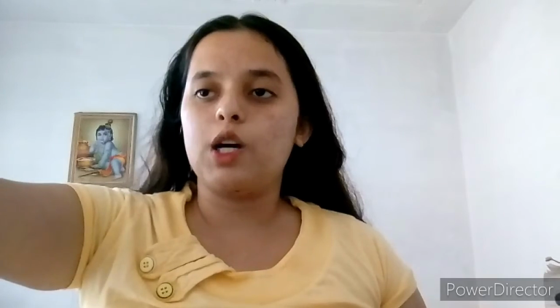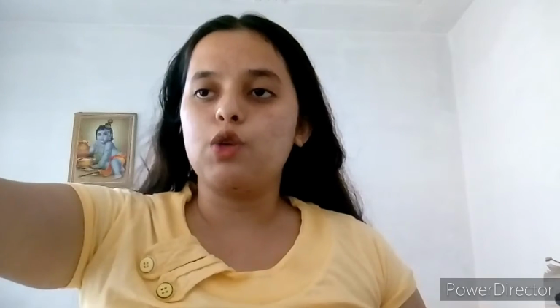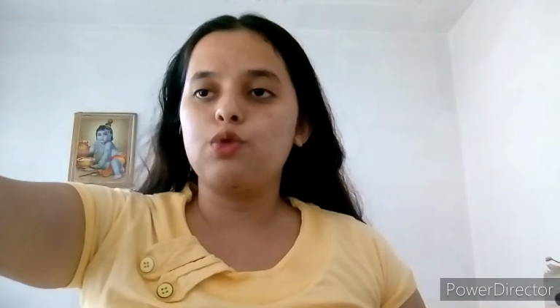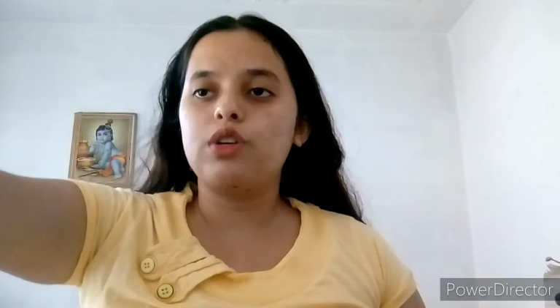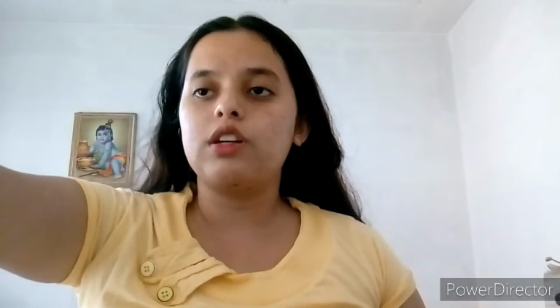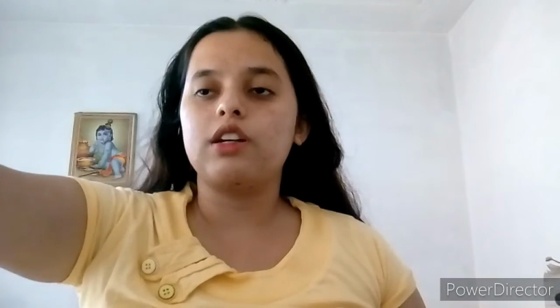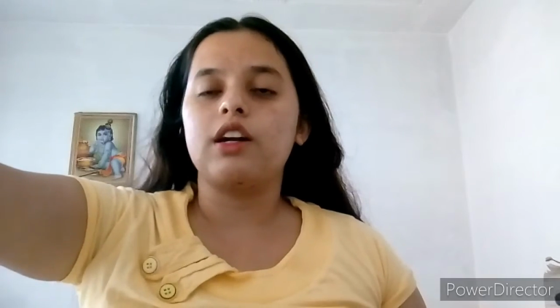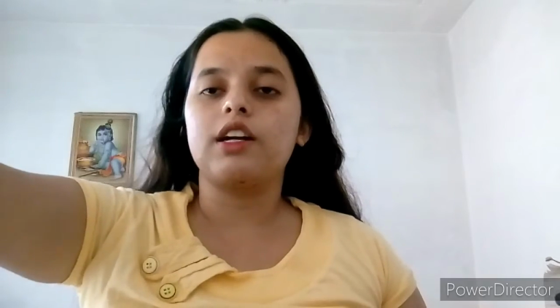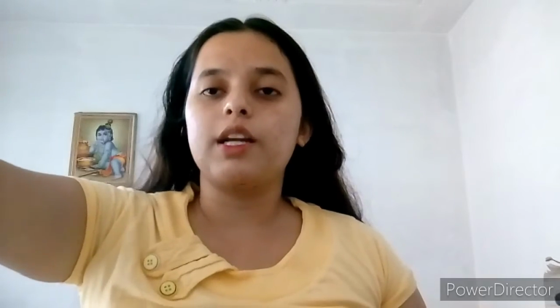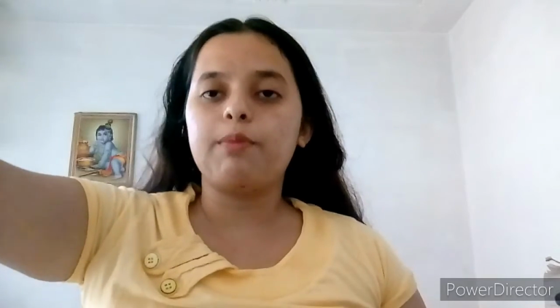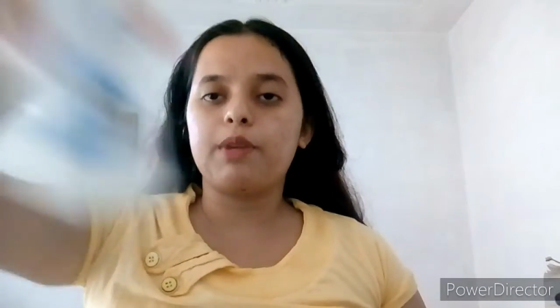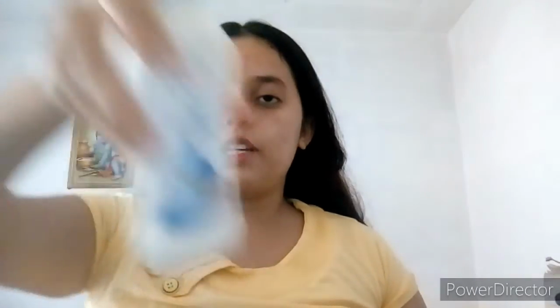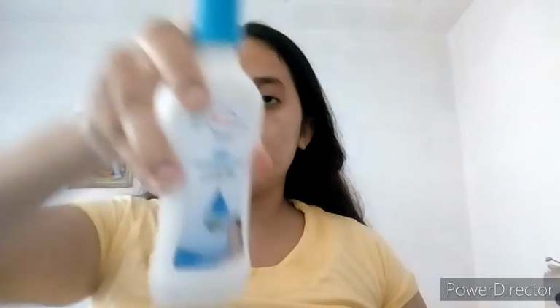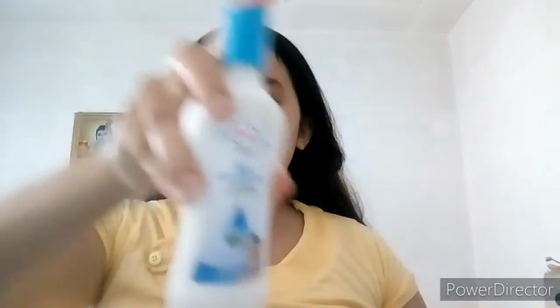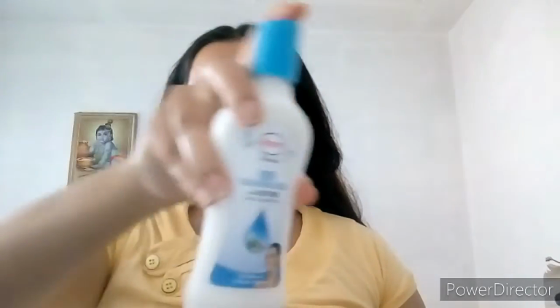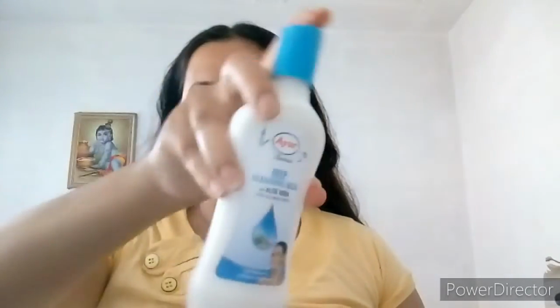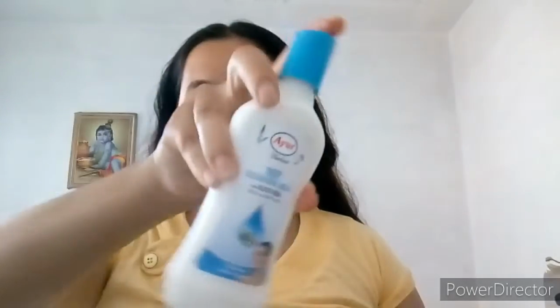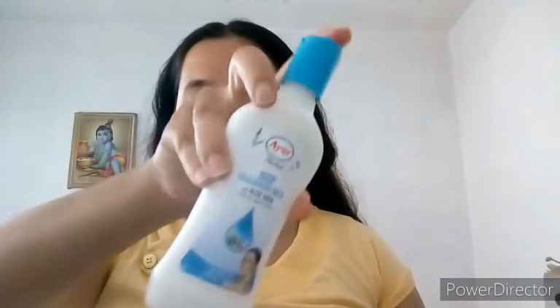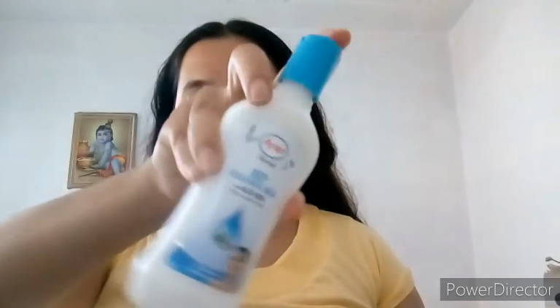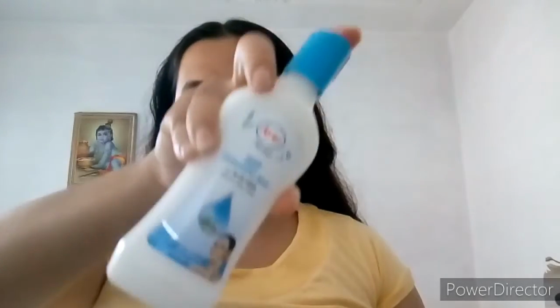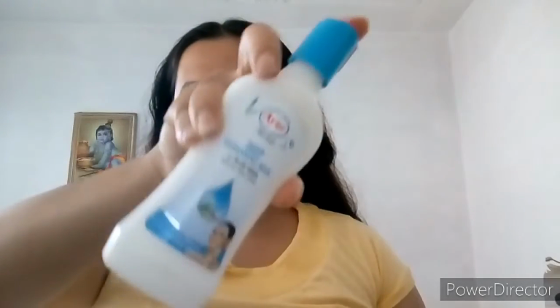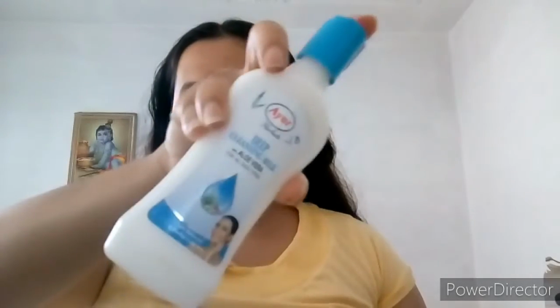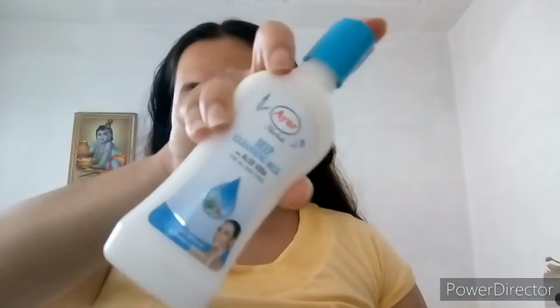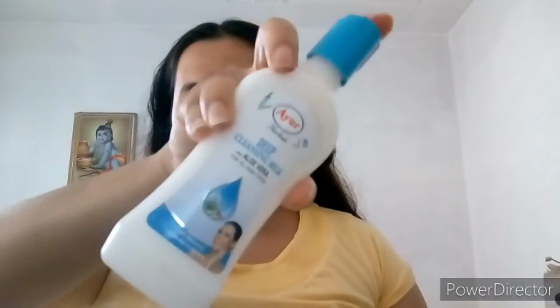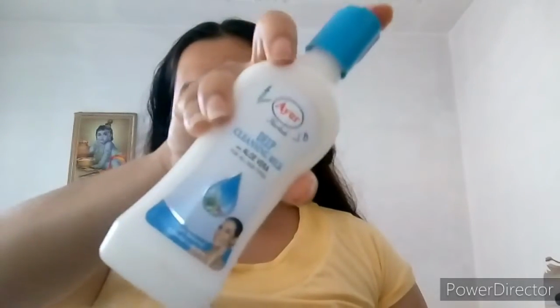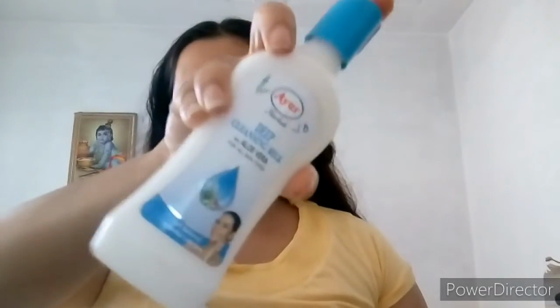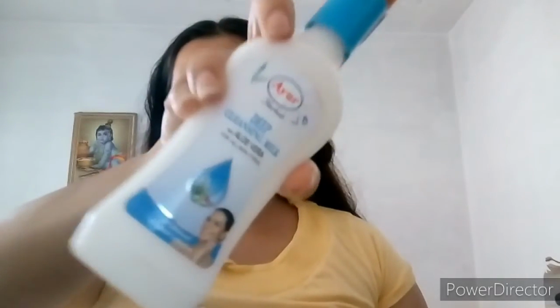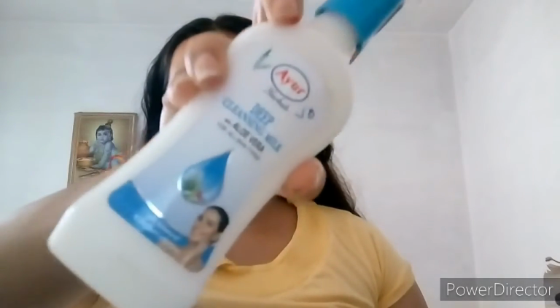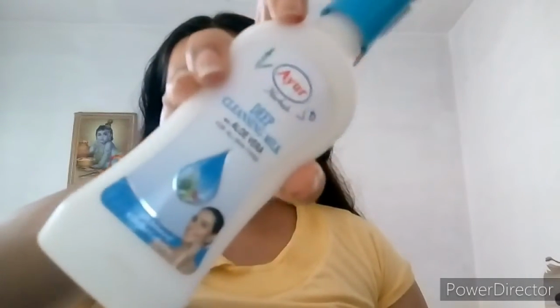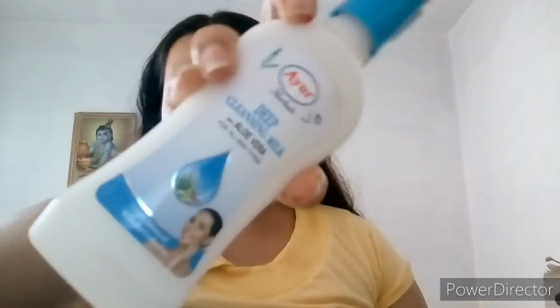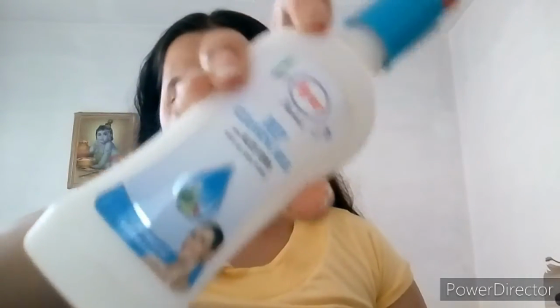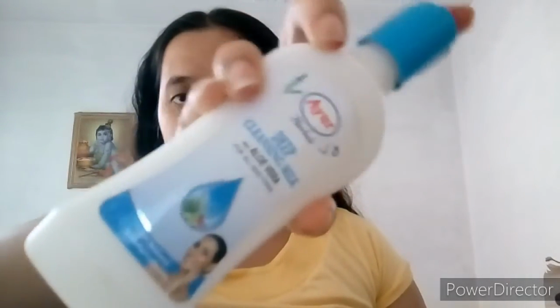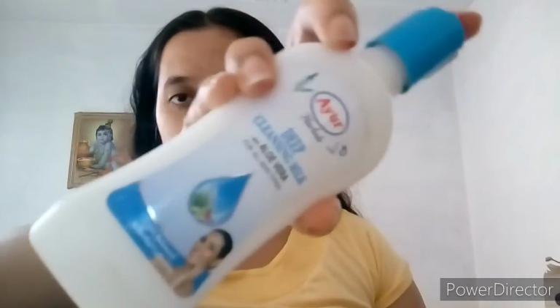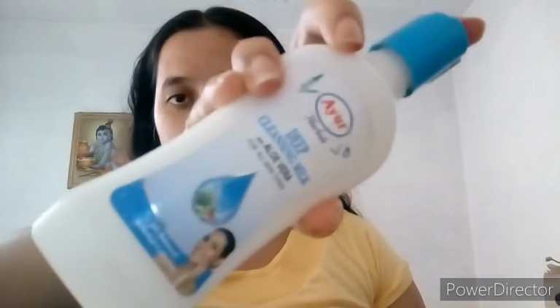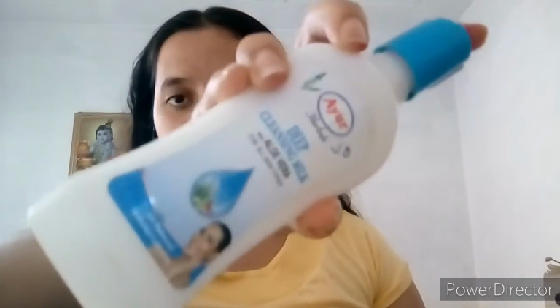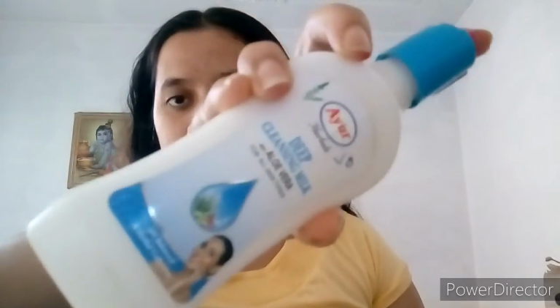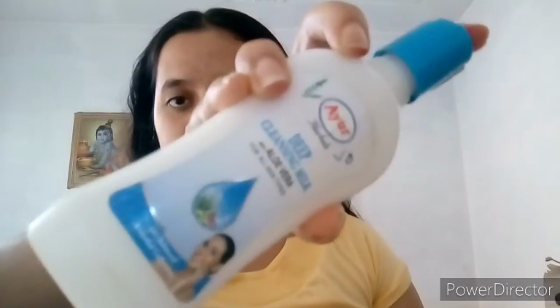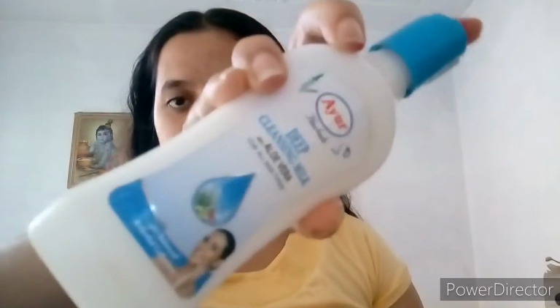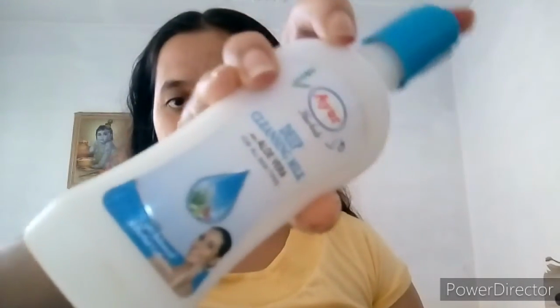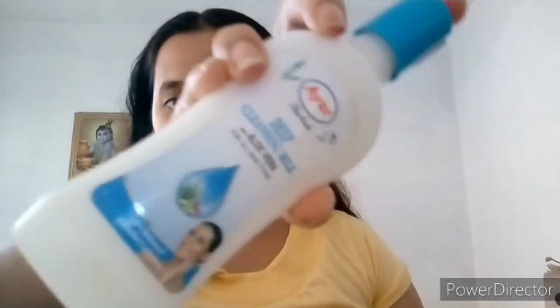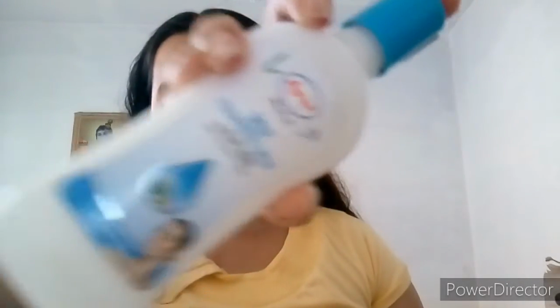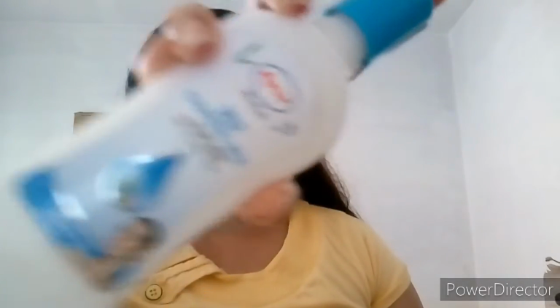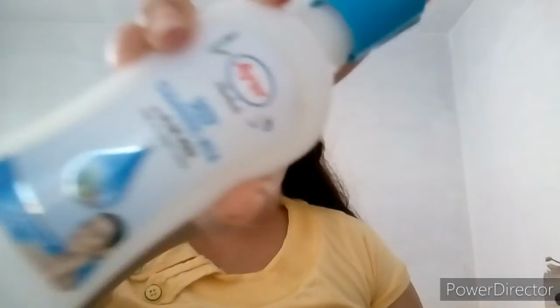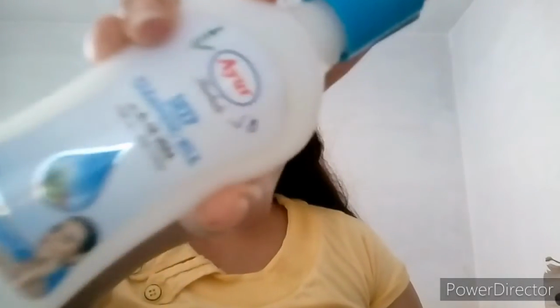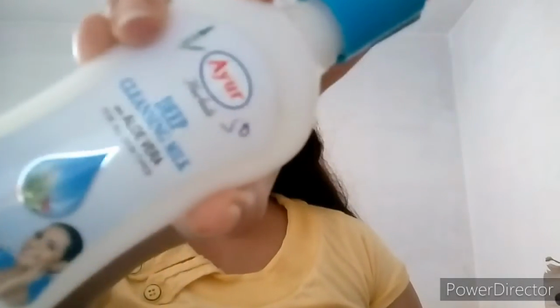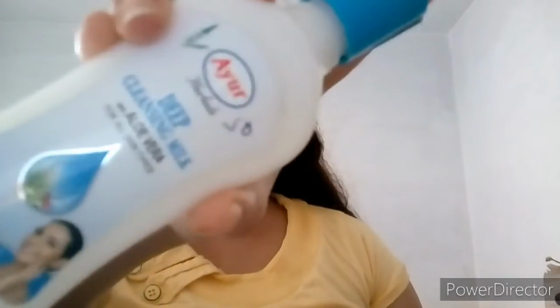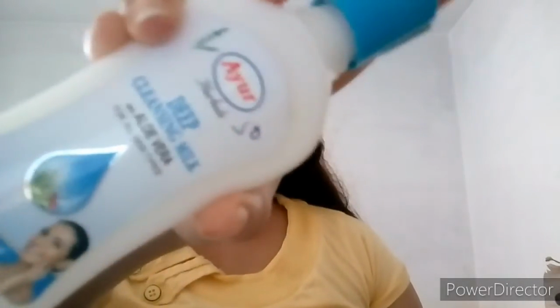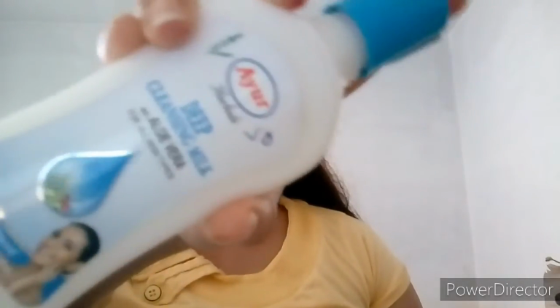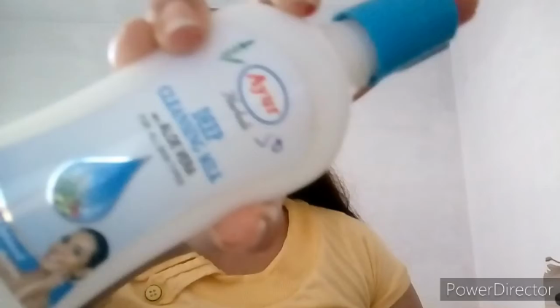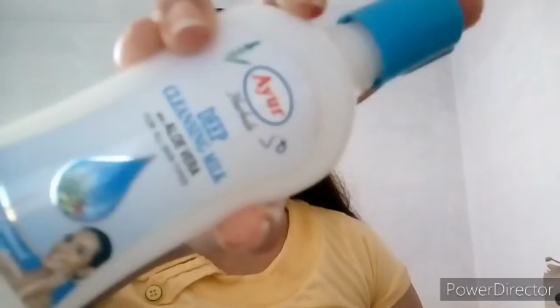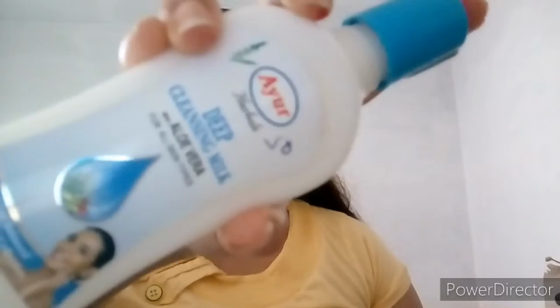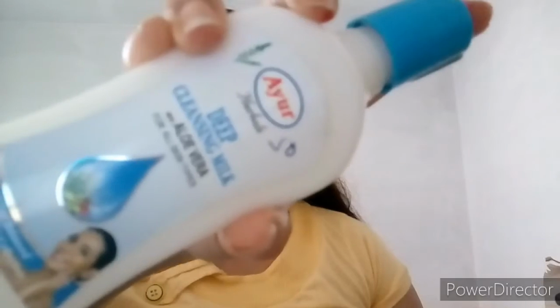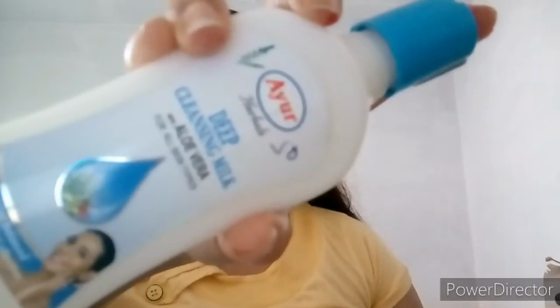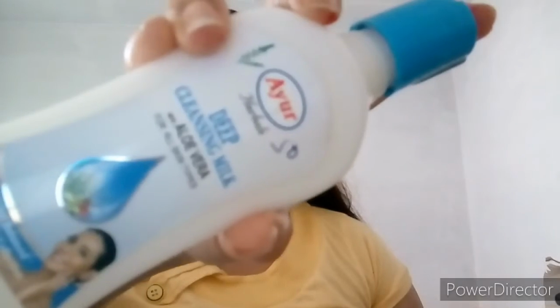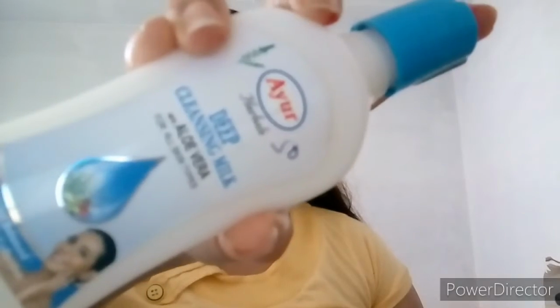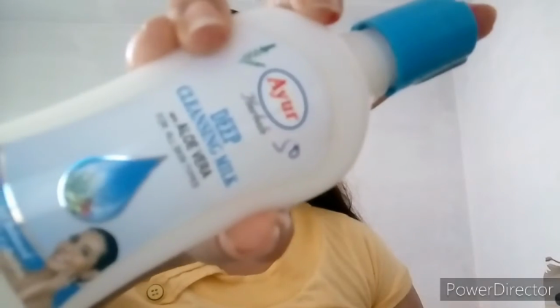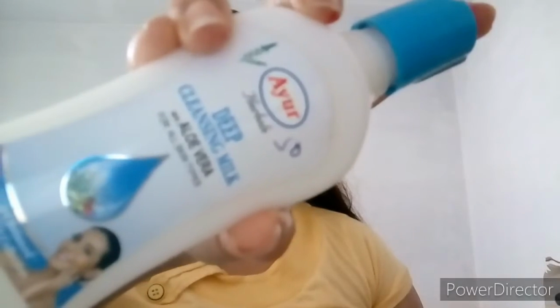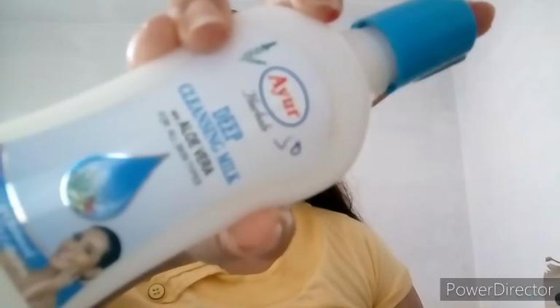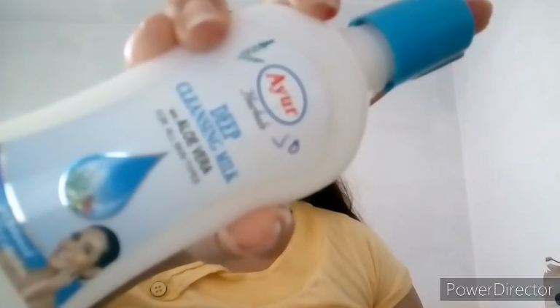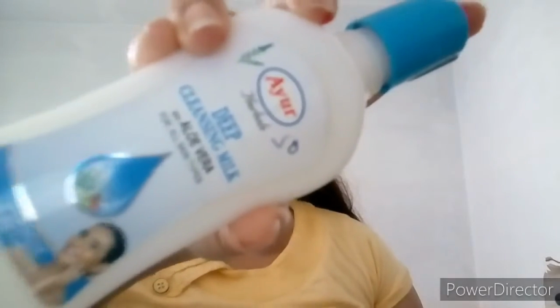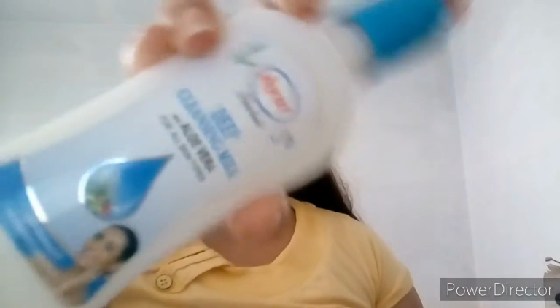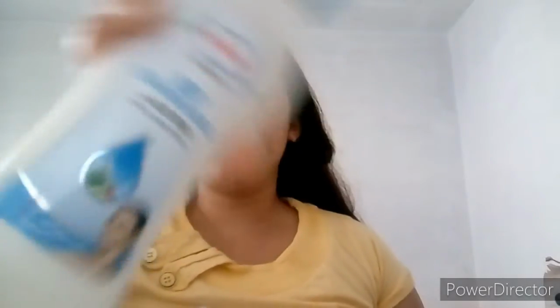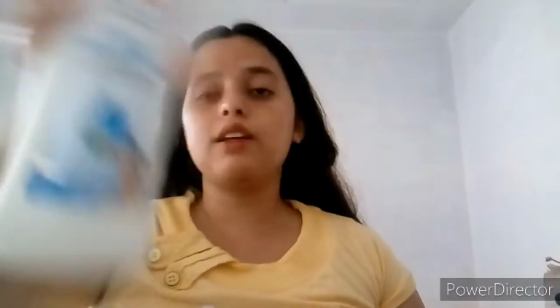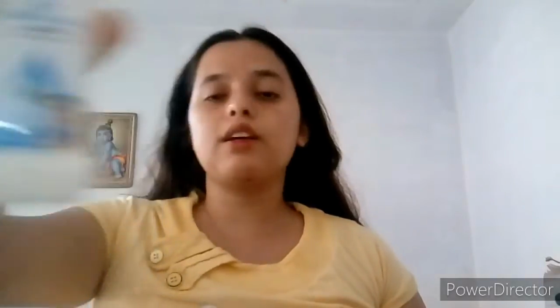So for this I am using Ayur Deep Cleansing Milk. This is my first product — Ayur Deep Cleansing Milk.